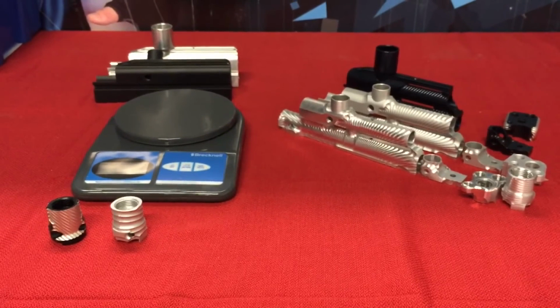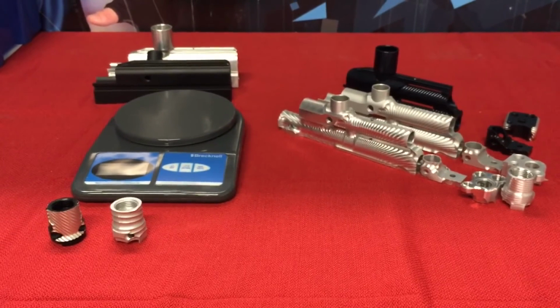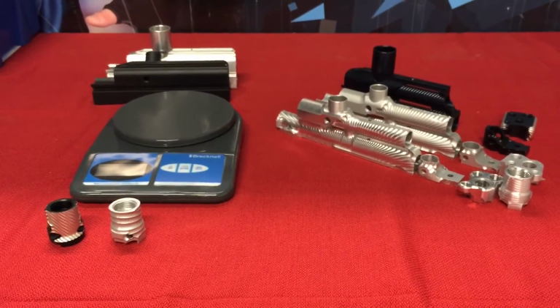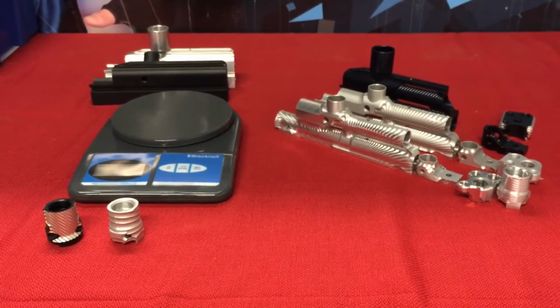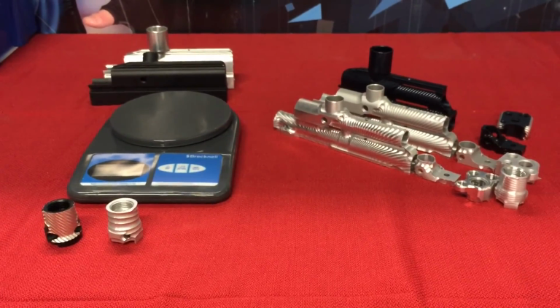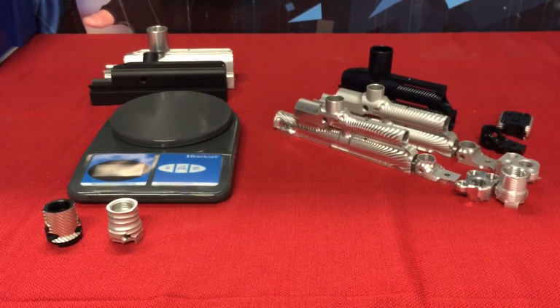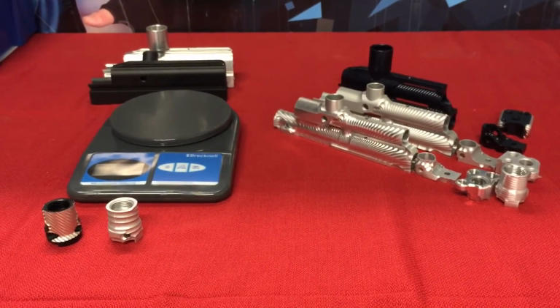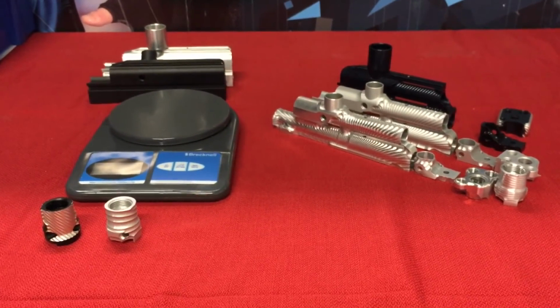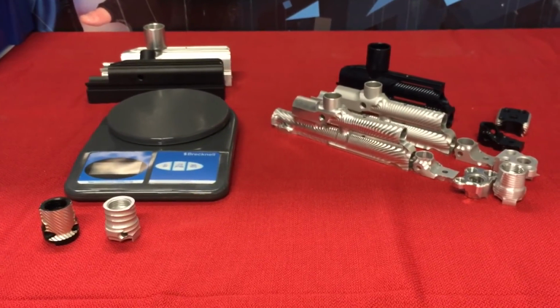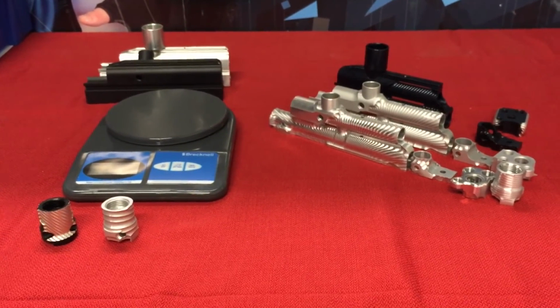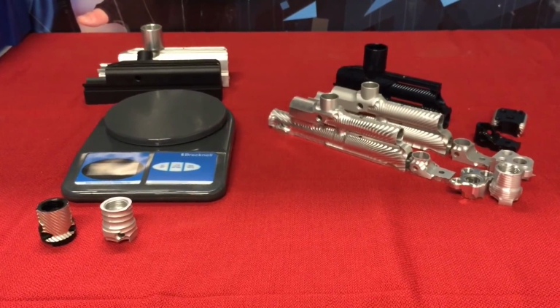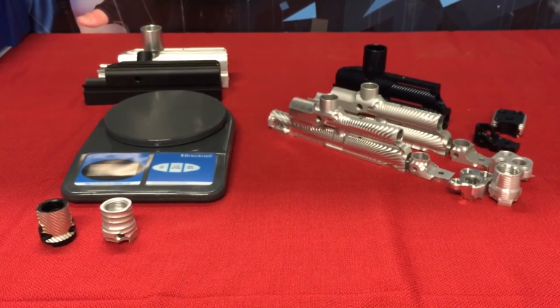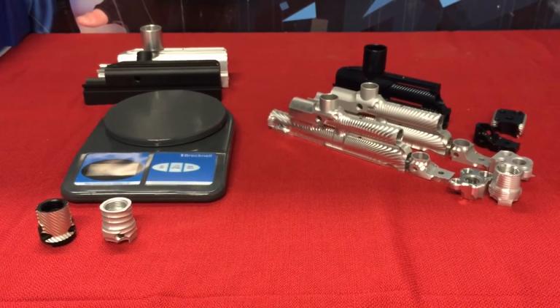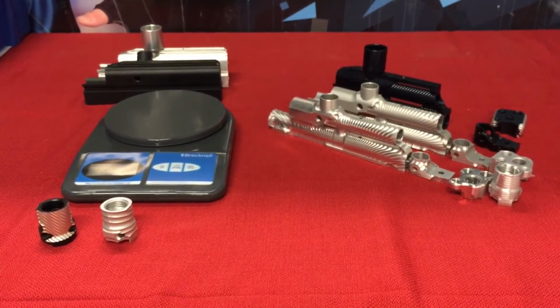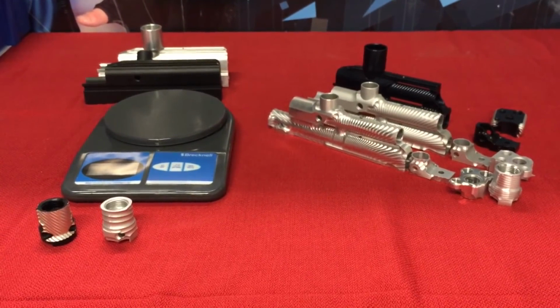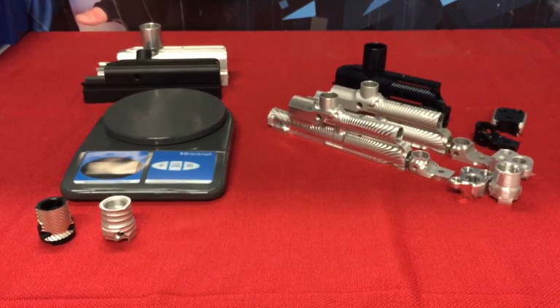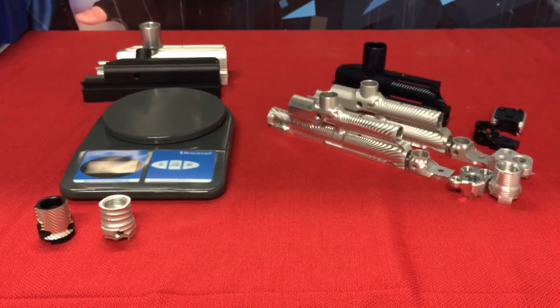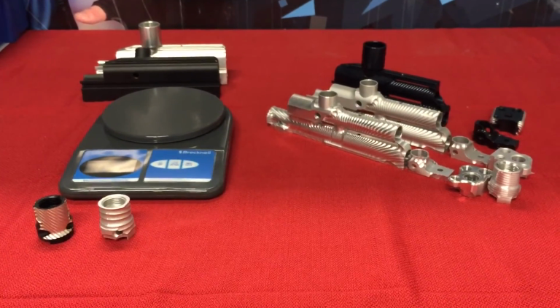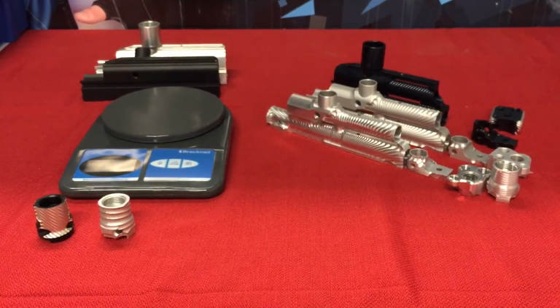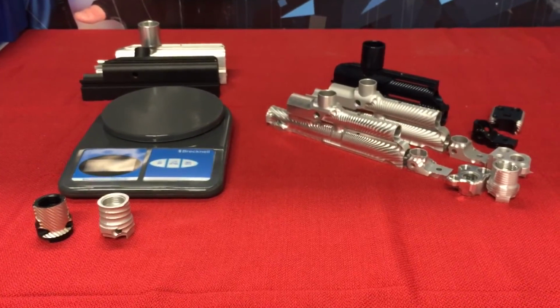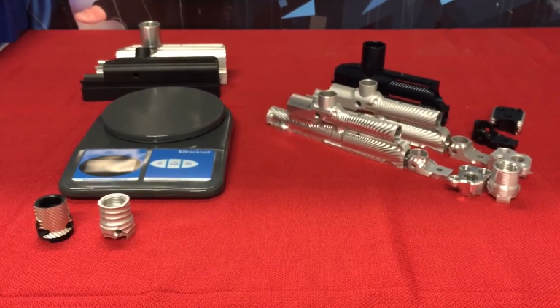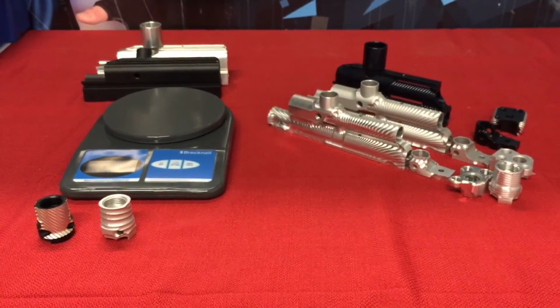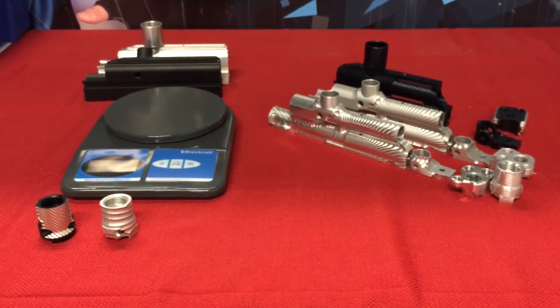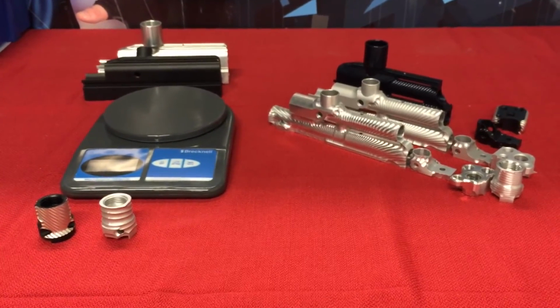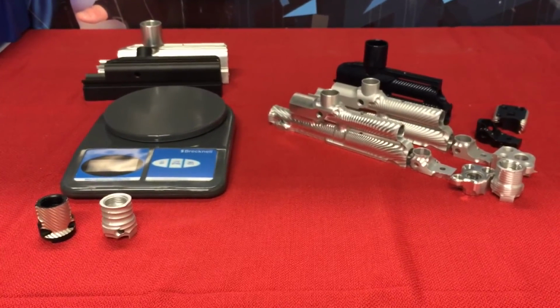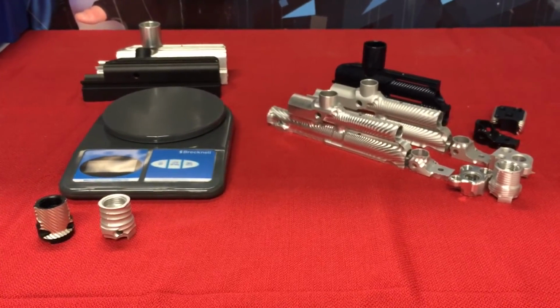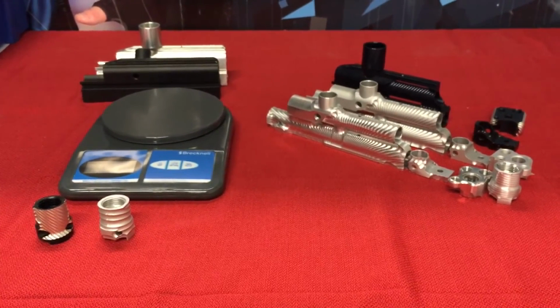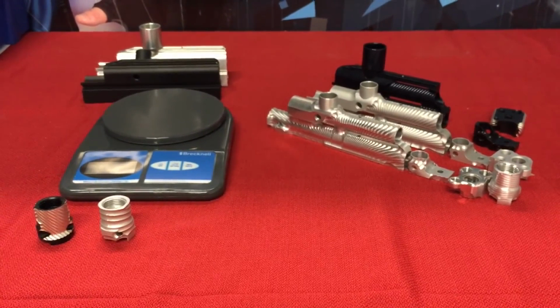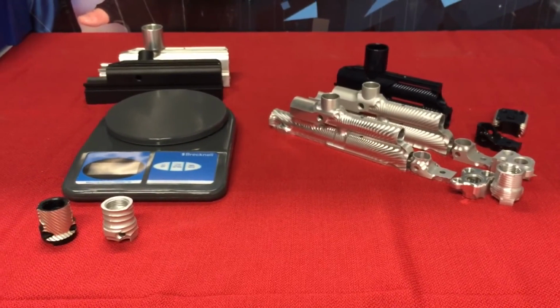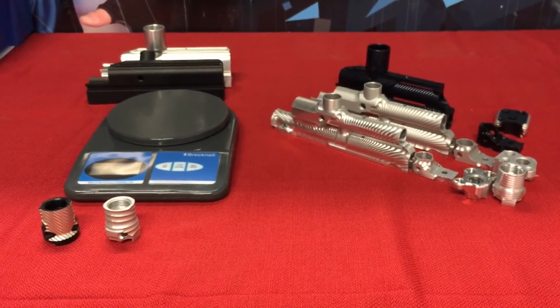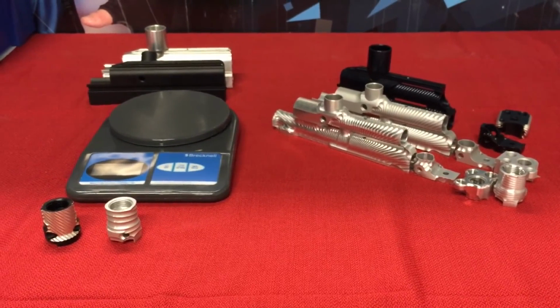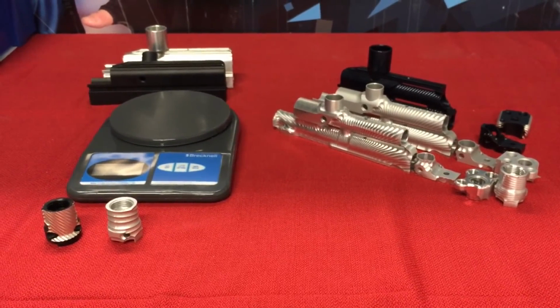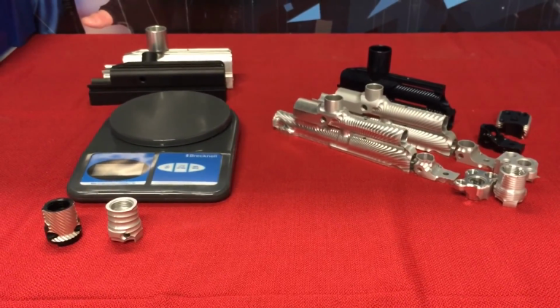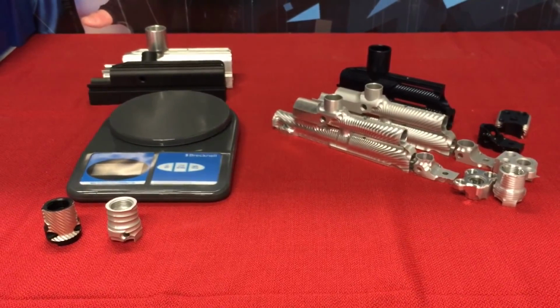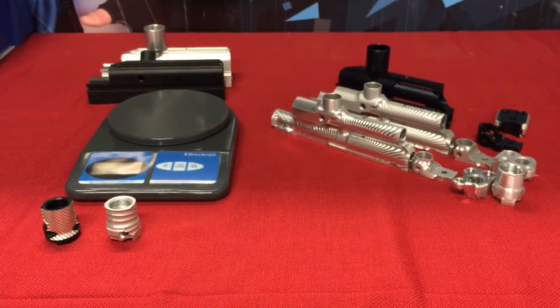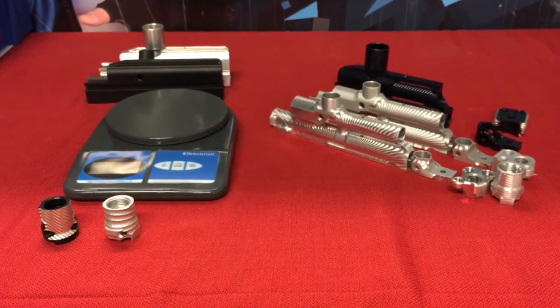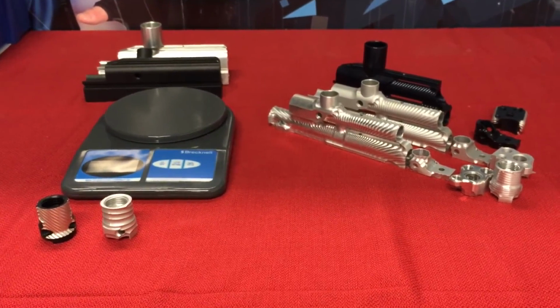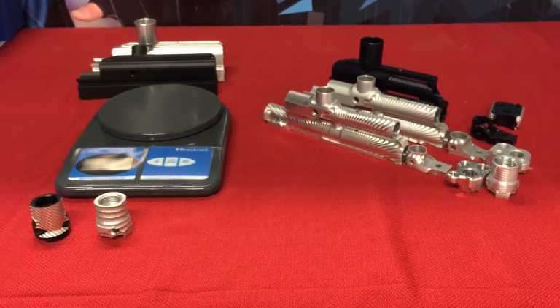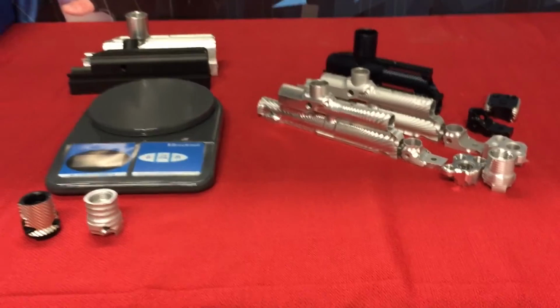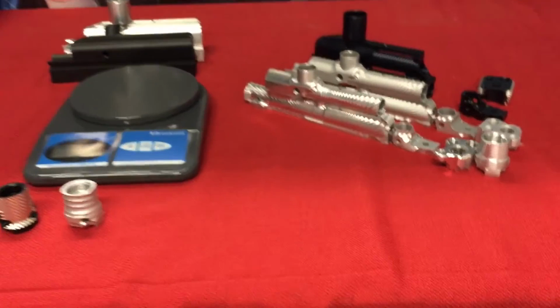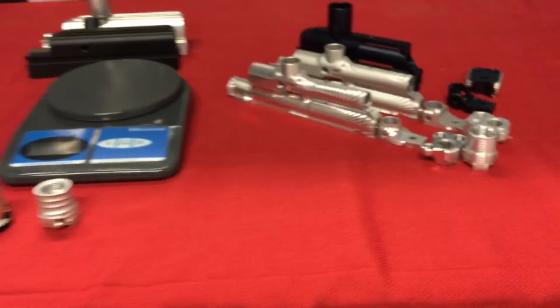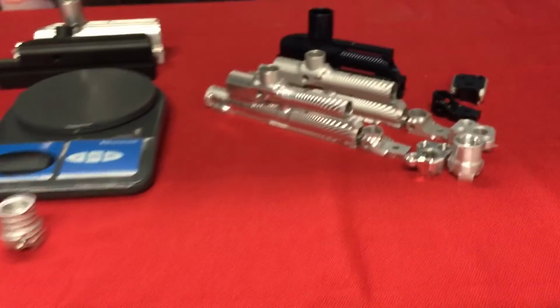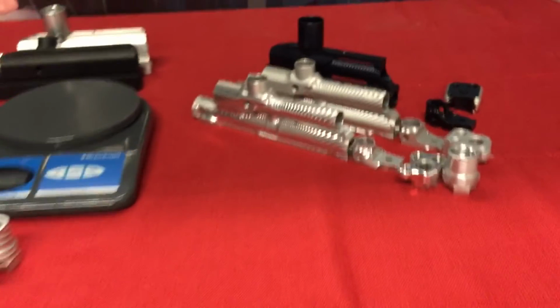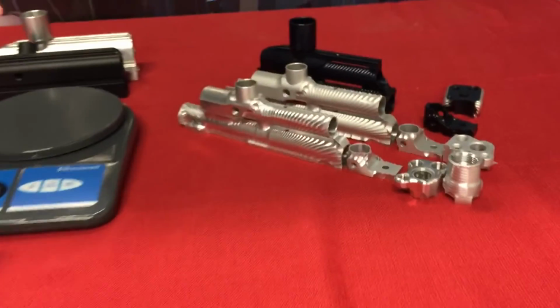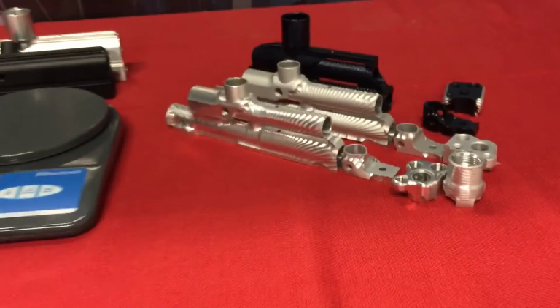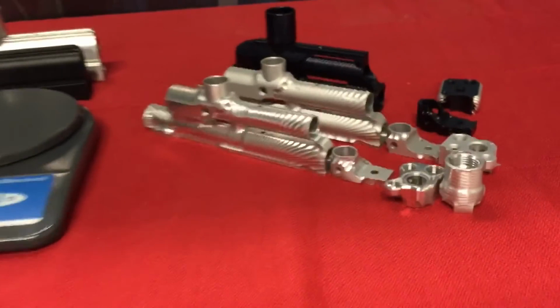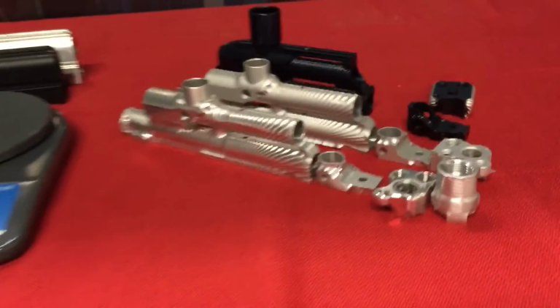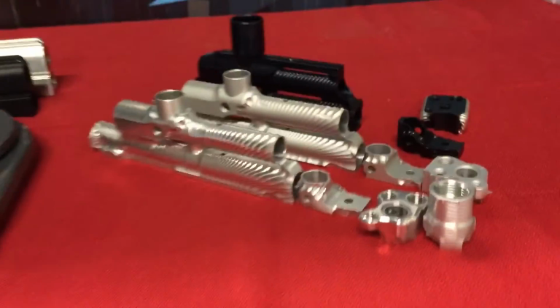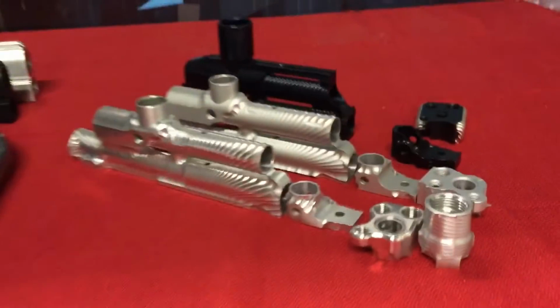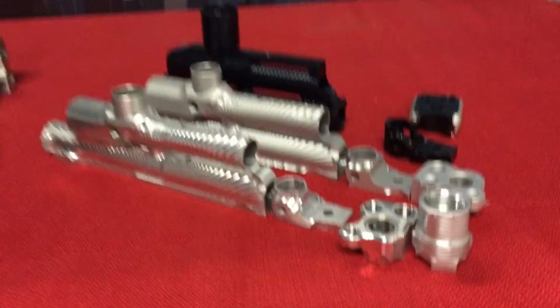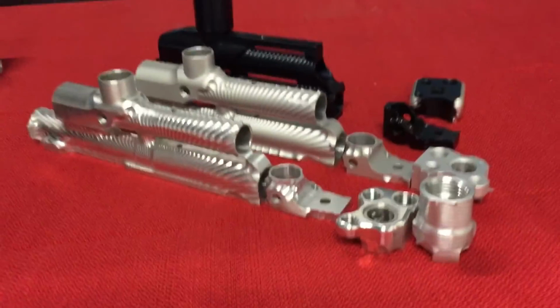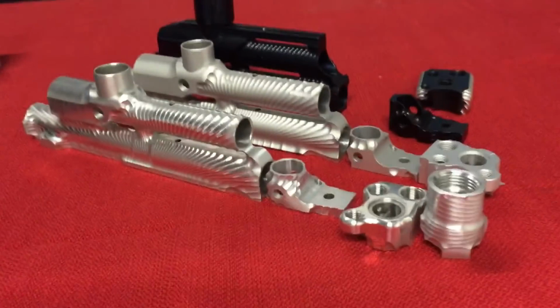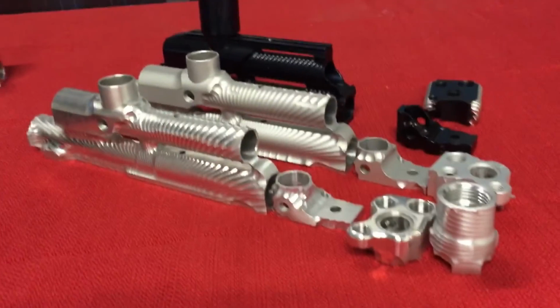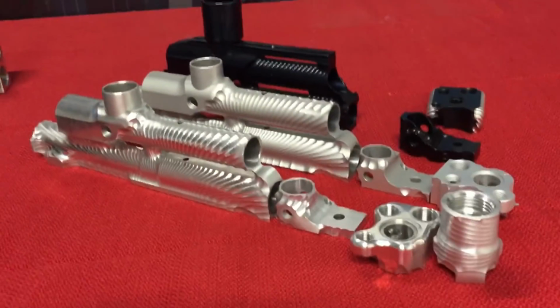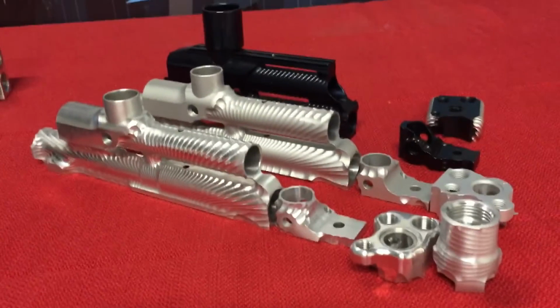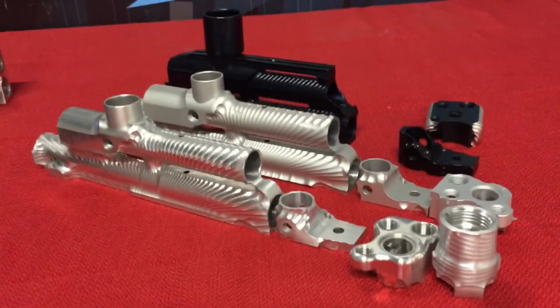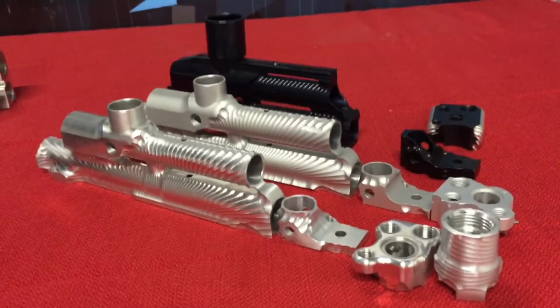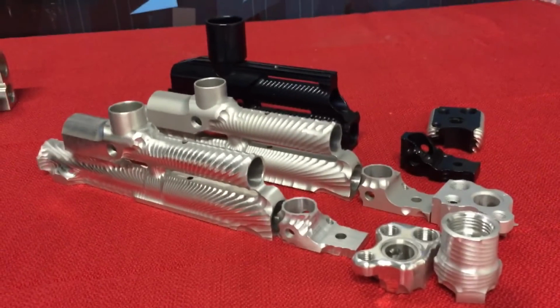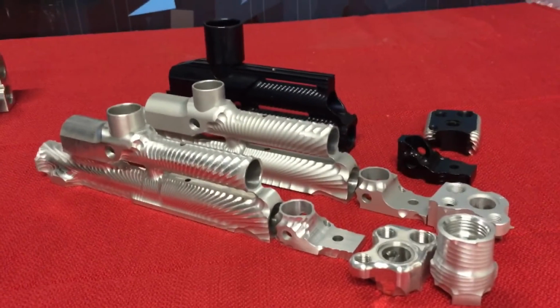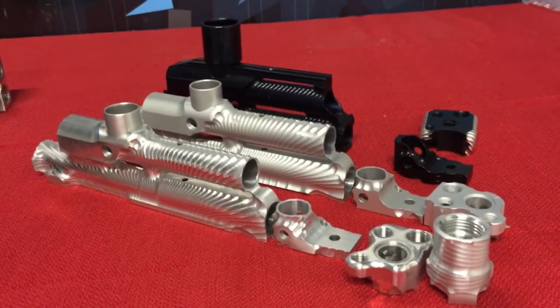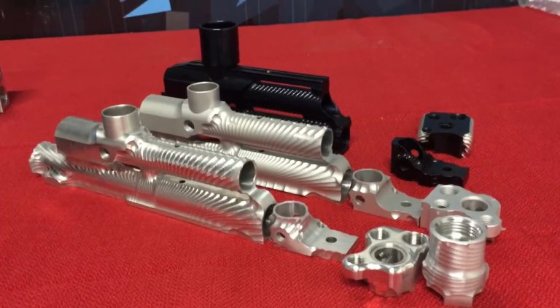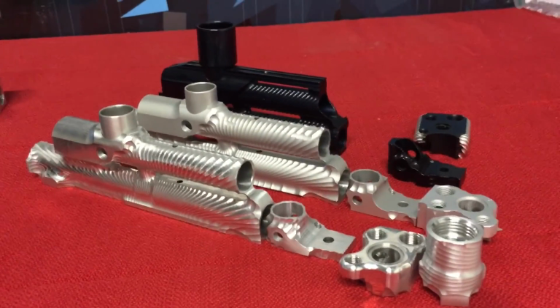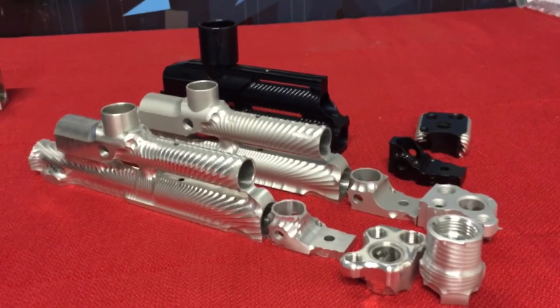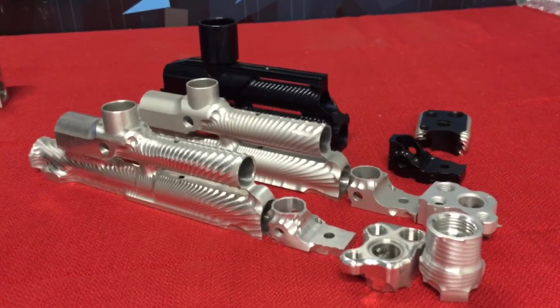F5s — we should be getting them in today, so I'll be taking pictures and putting them up for you guys to see. Alright guys, have a great day. Bye bye.